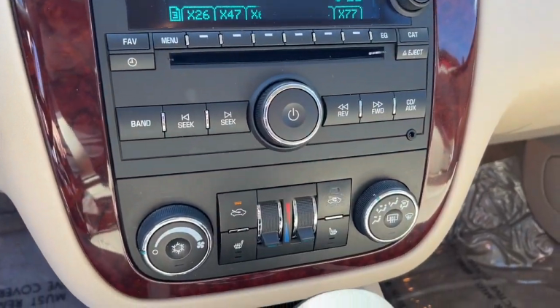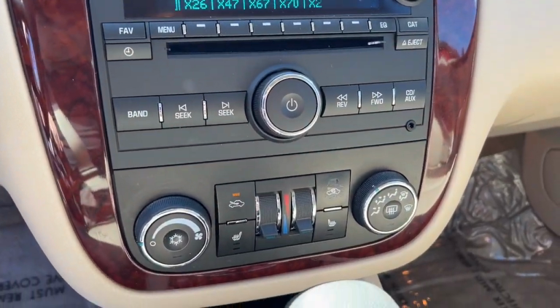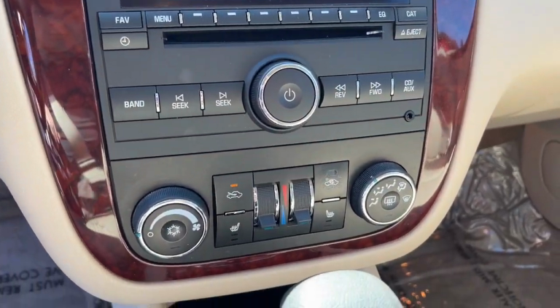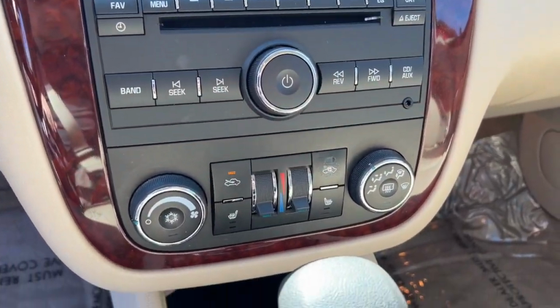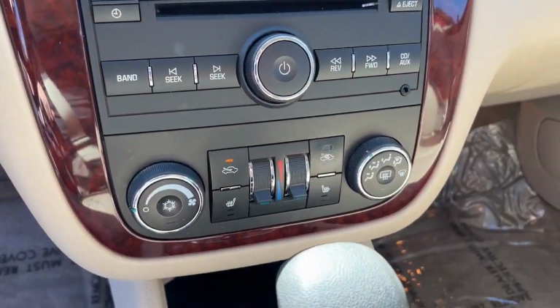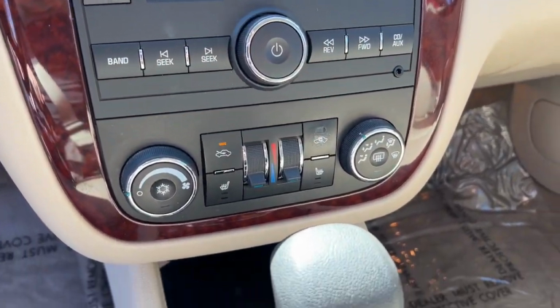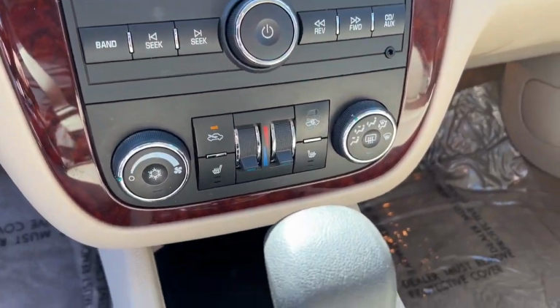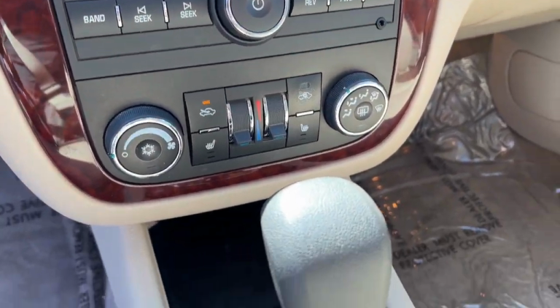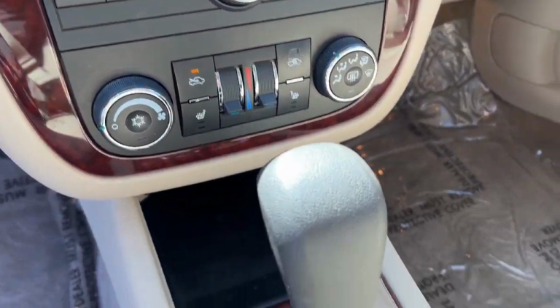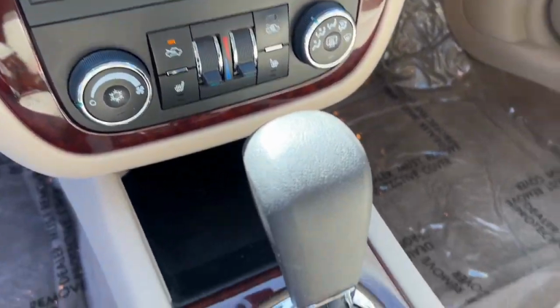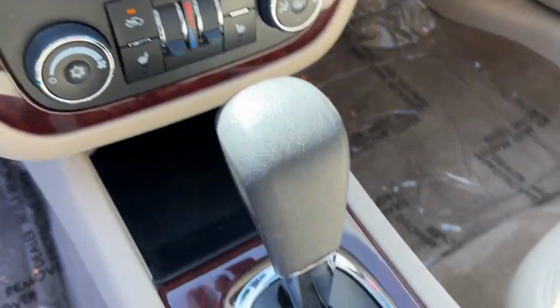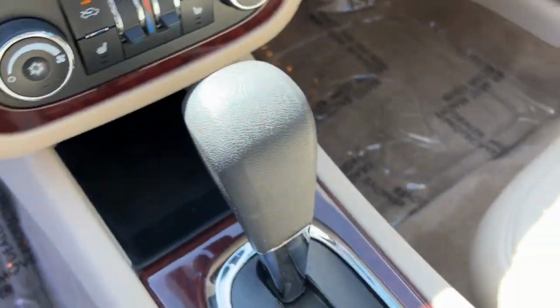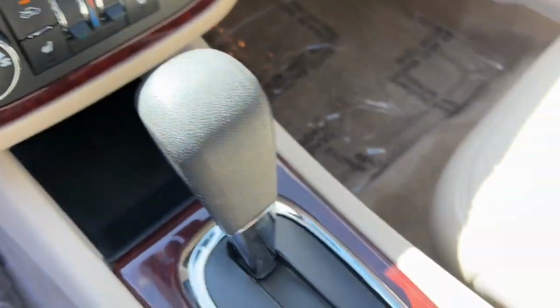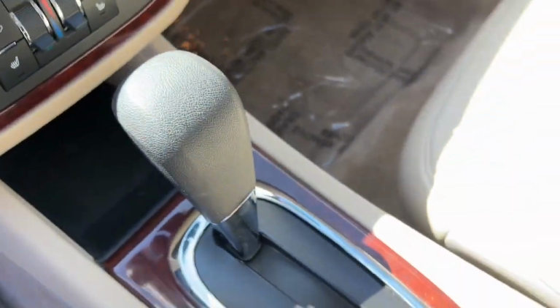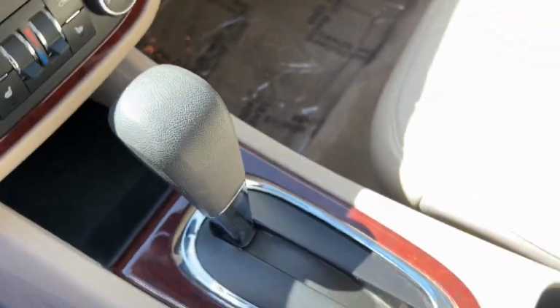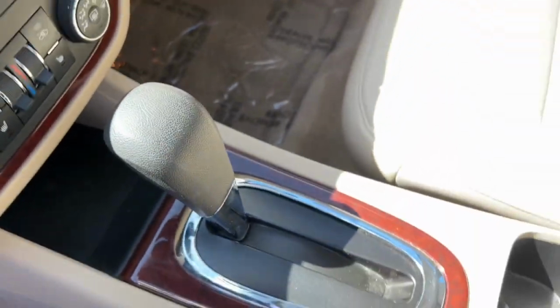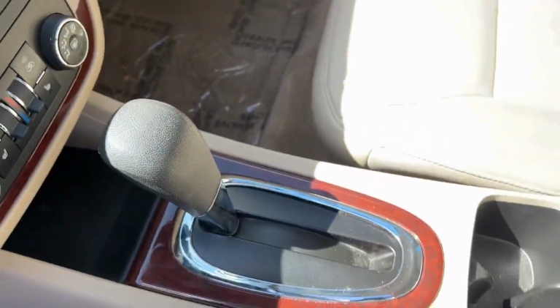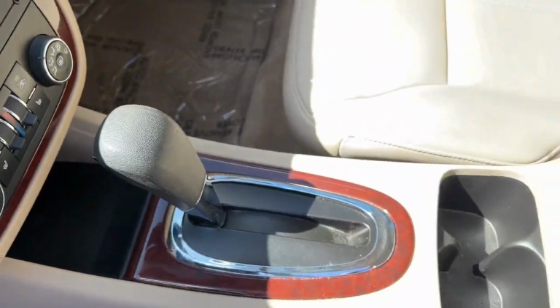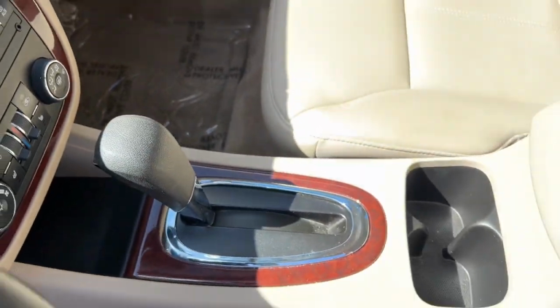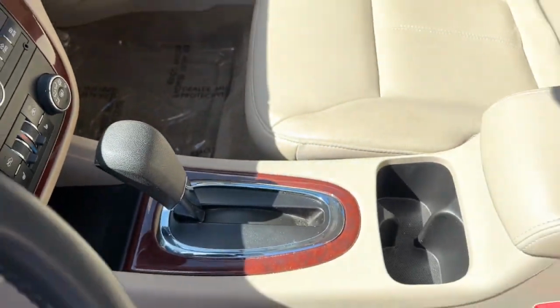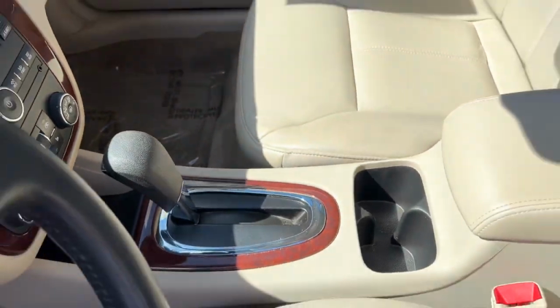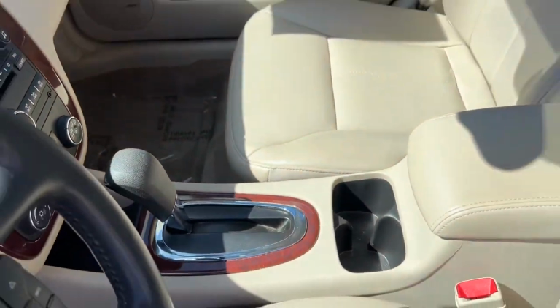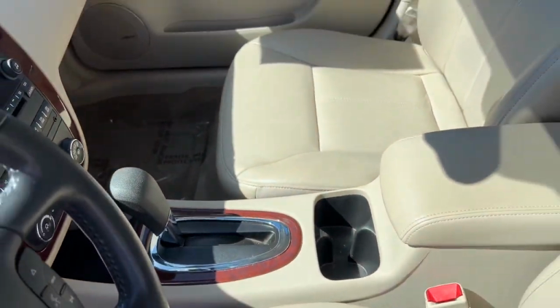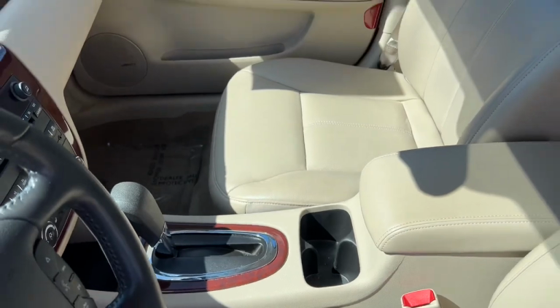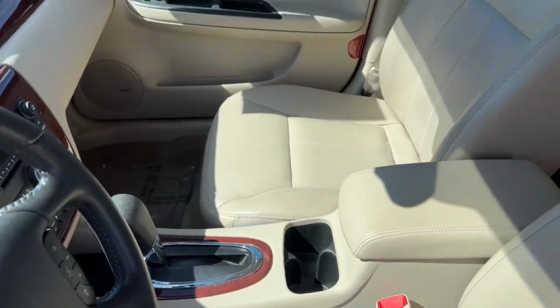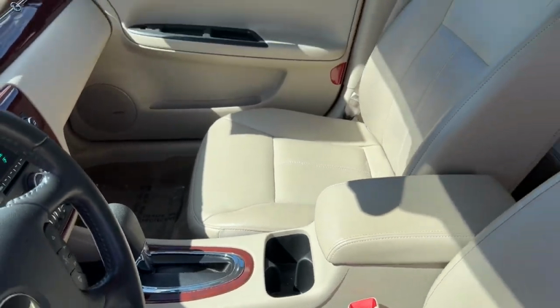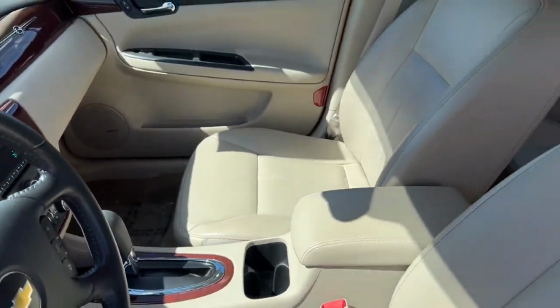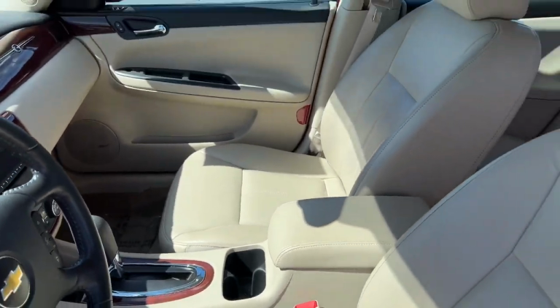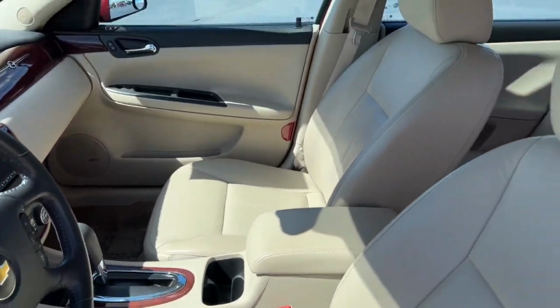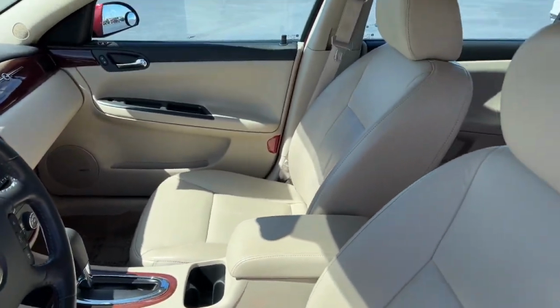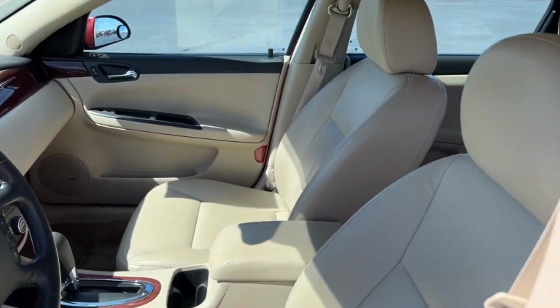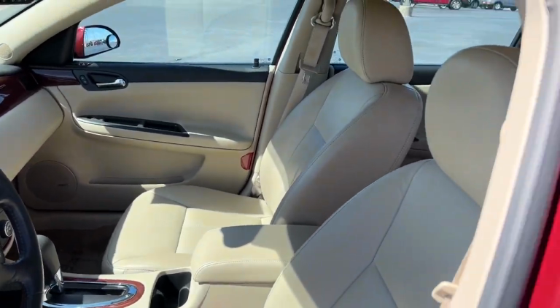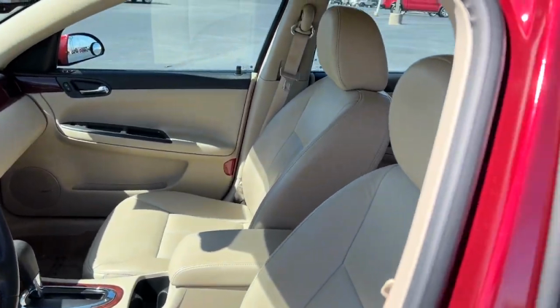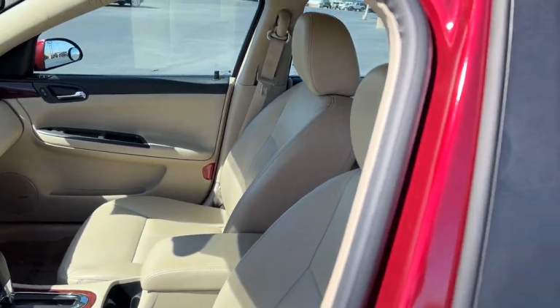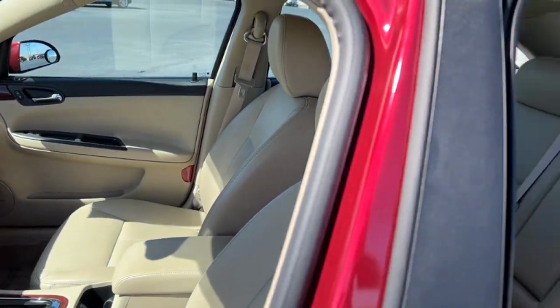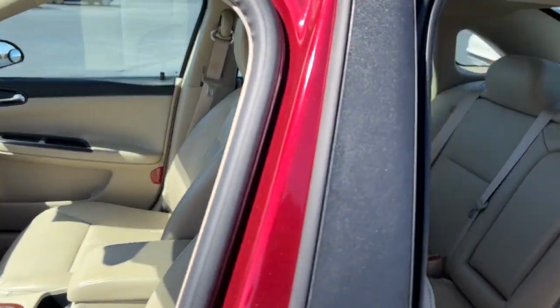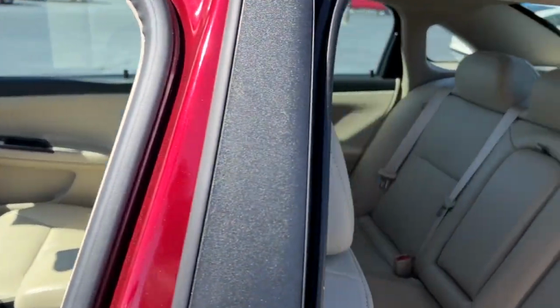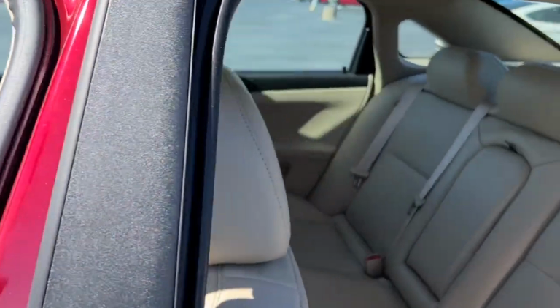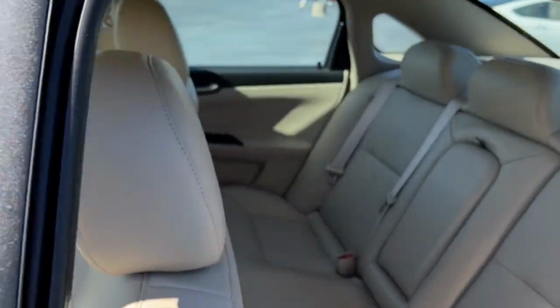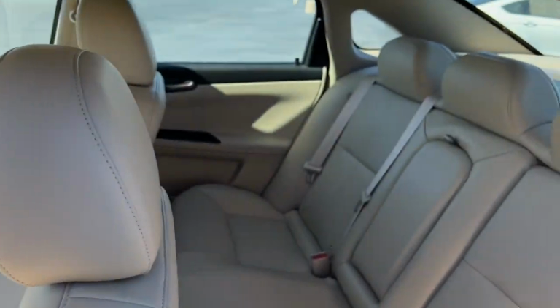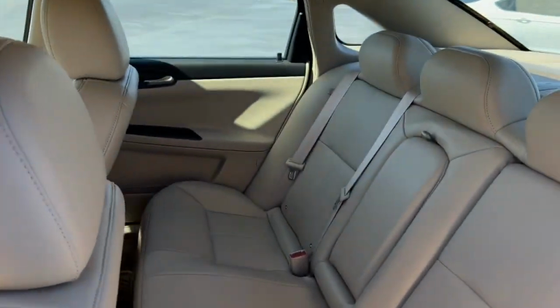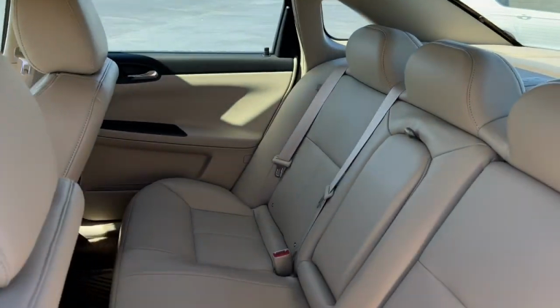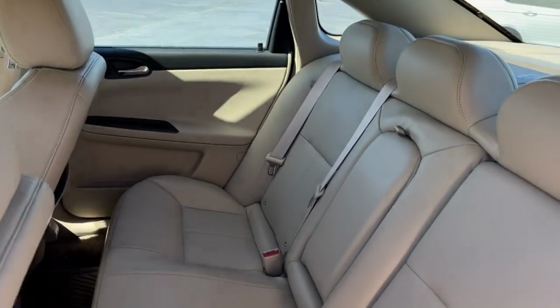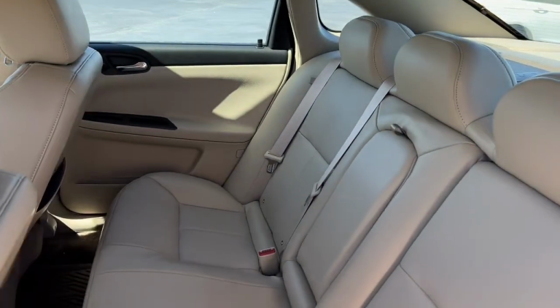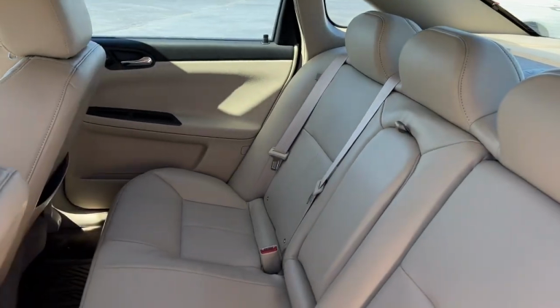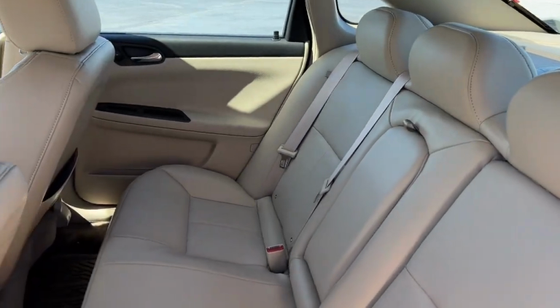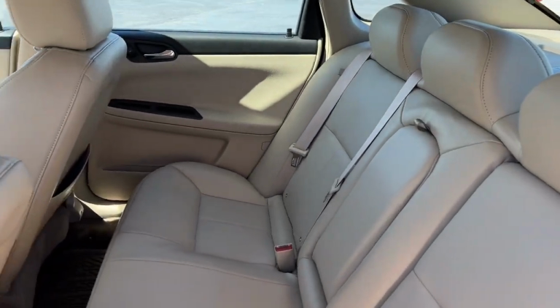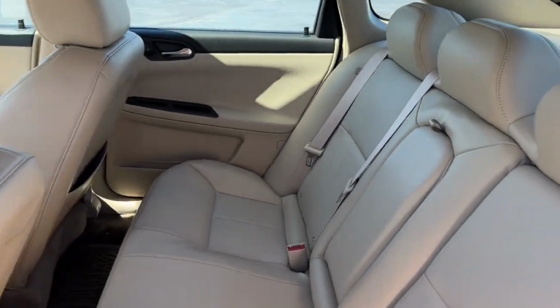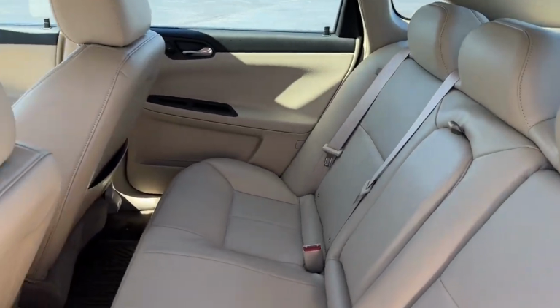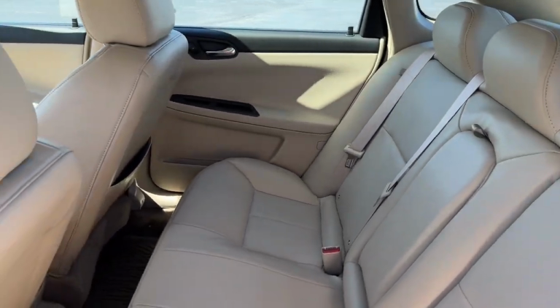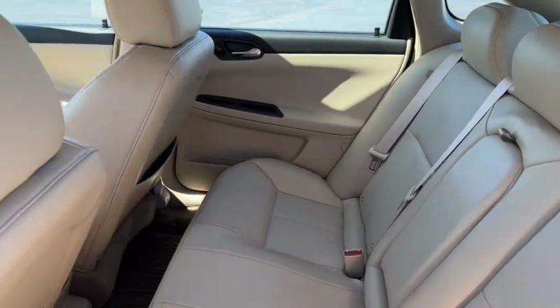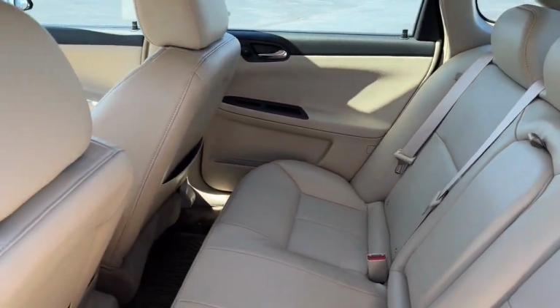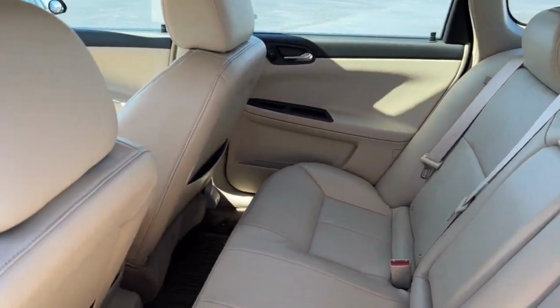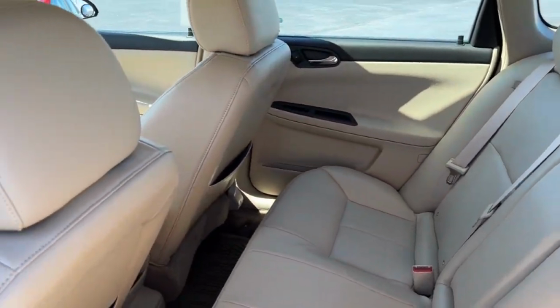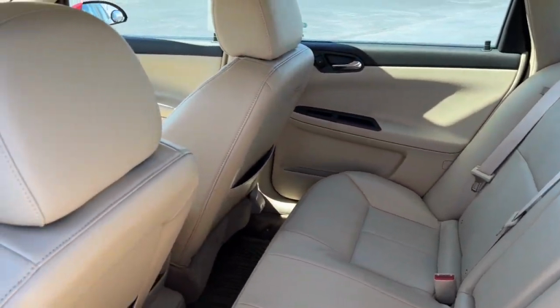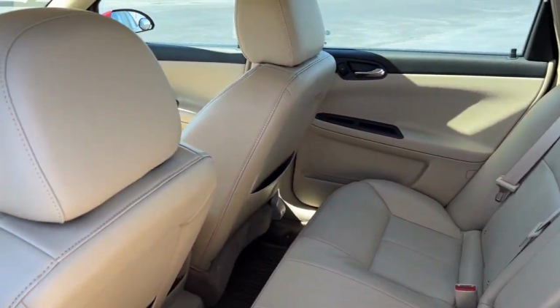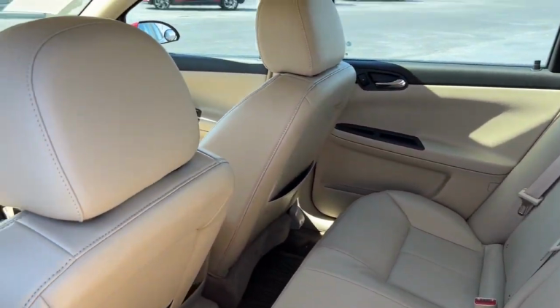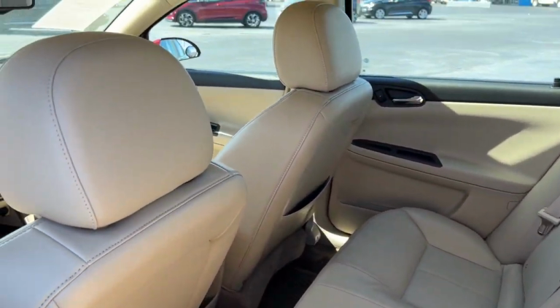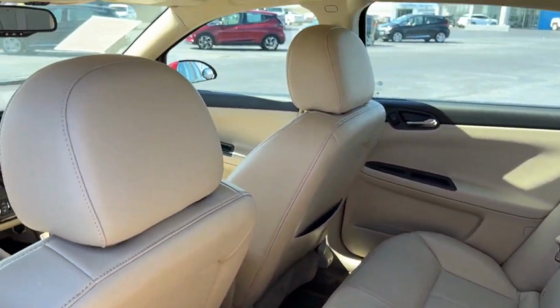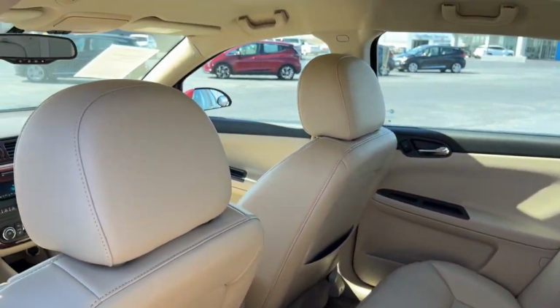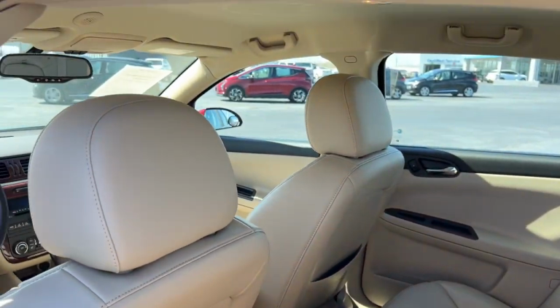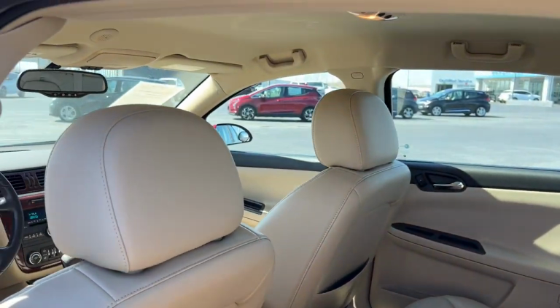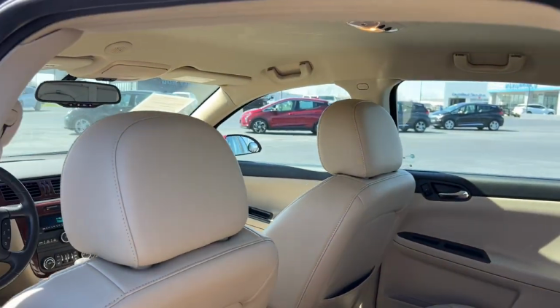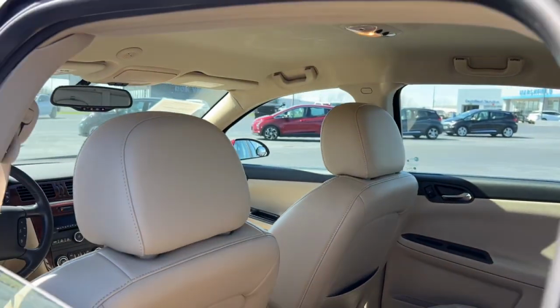Why not get the family car that knows how to please everyone, especially the driver? Take the Impala out for a road test.